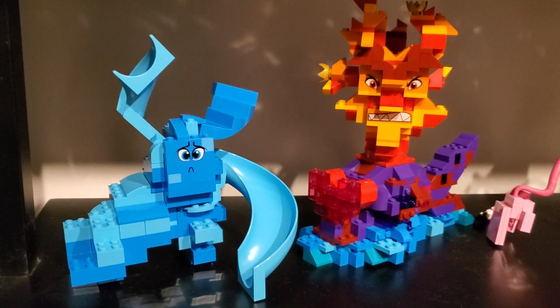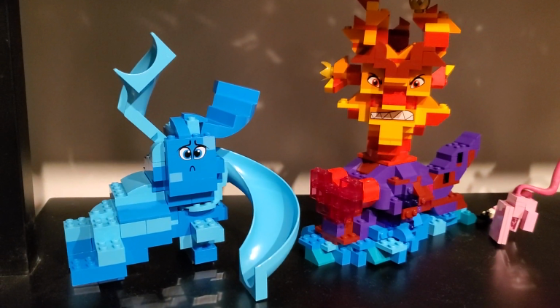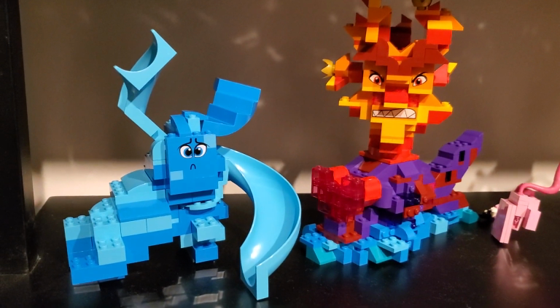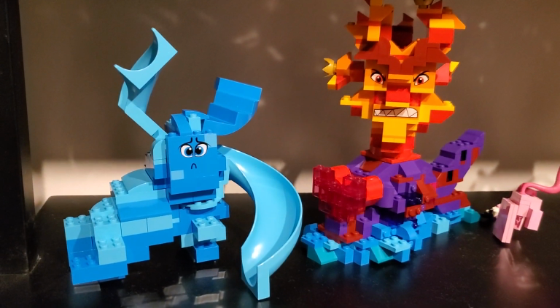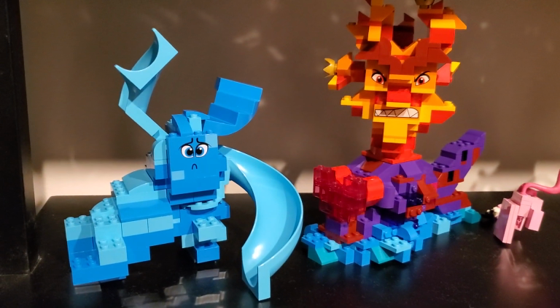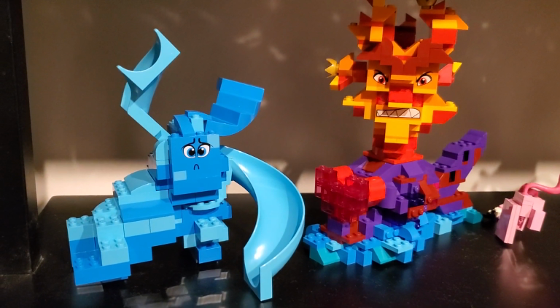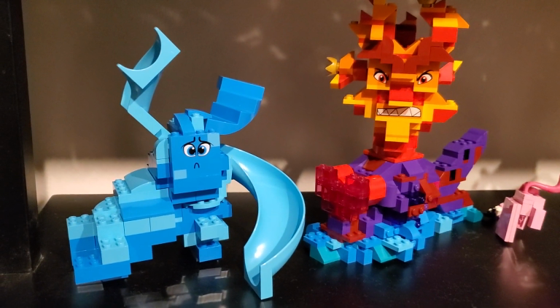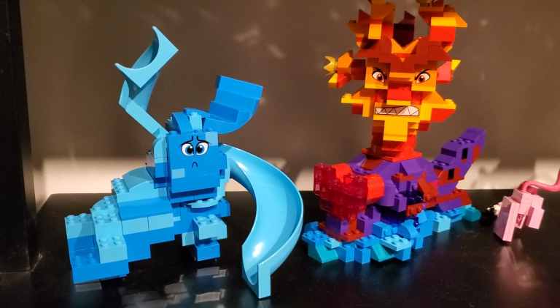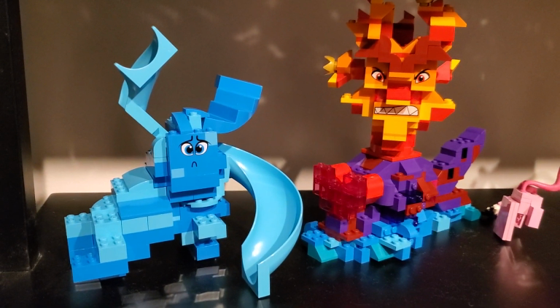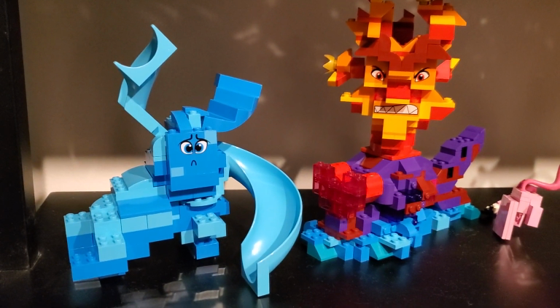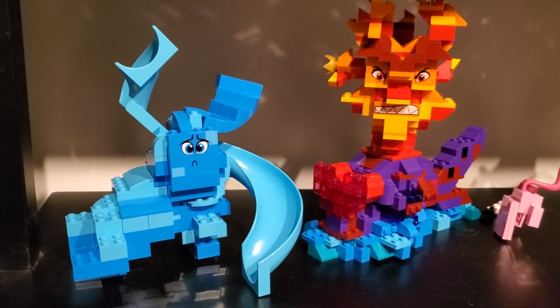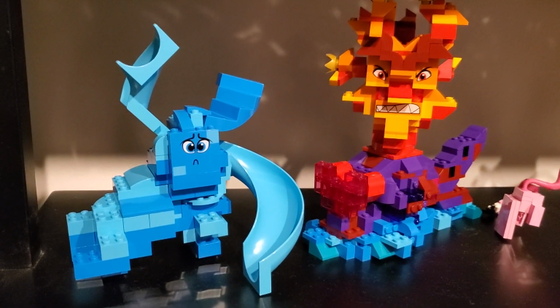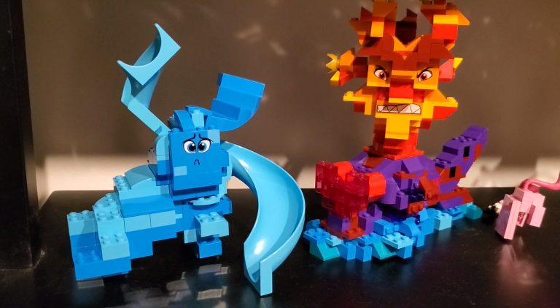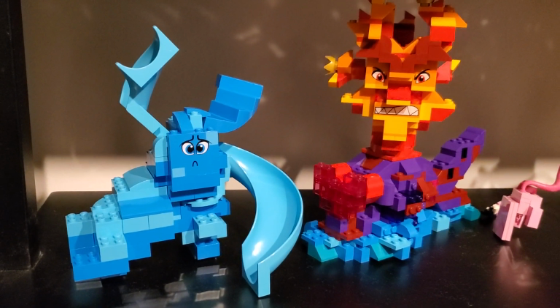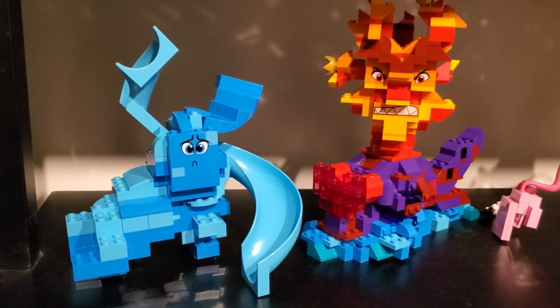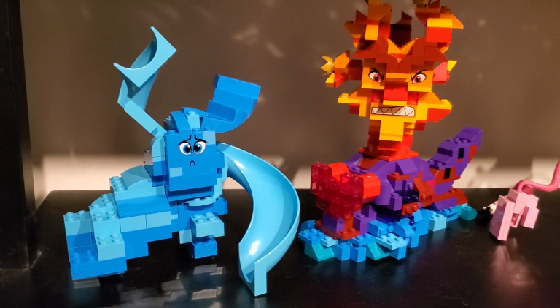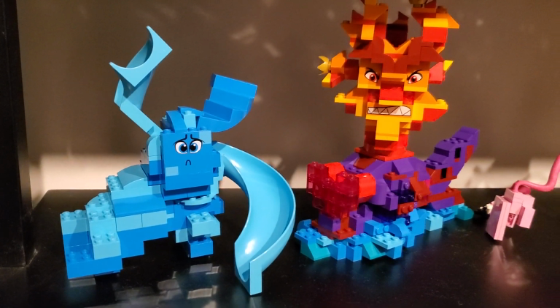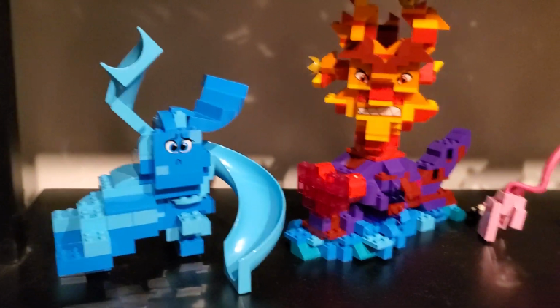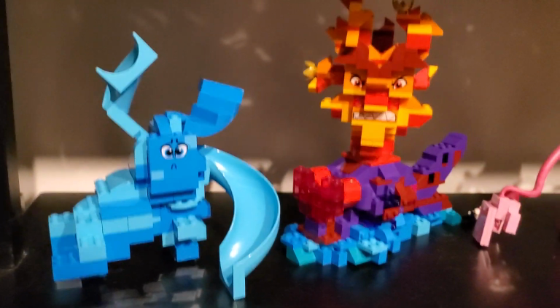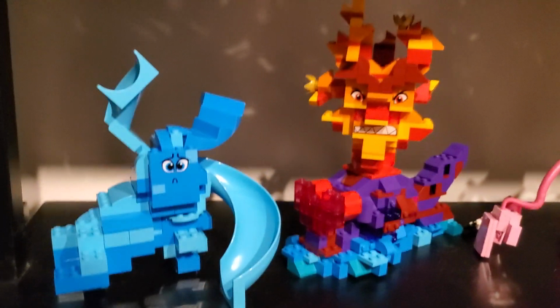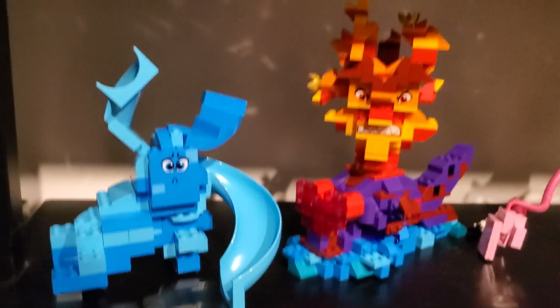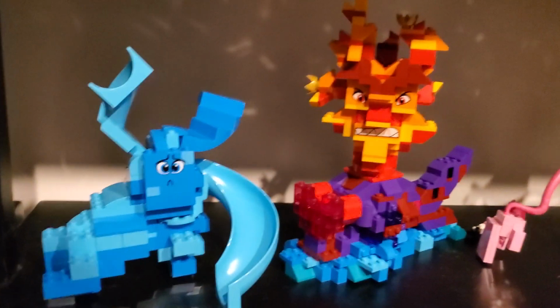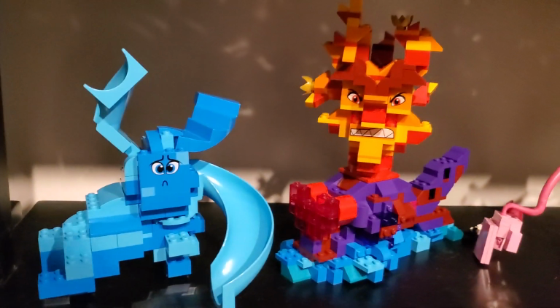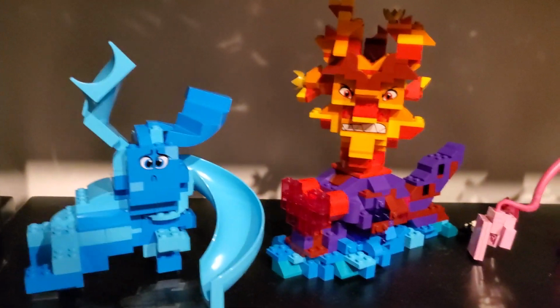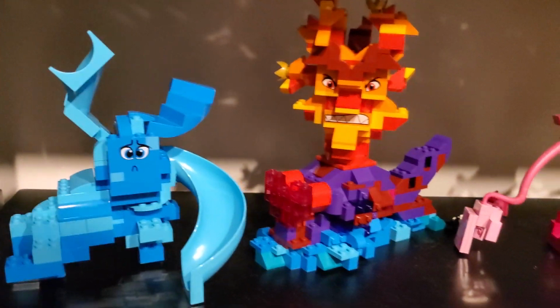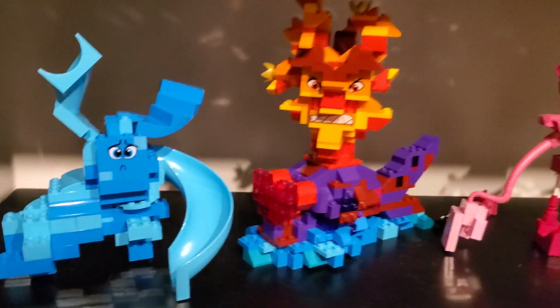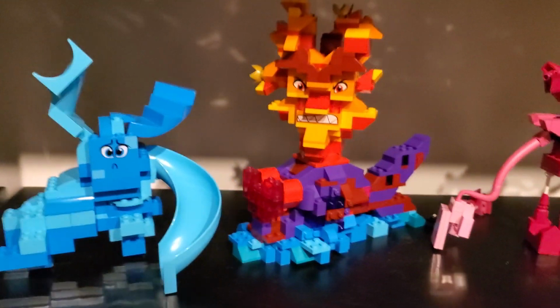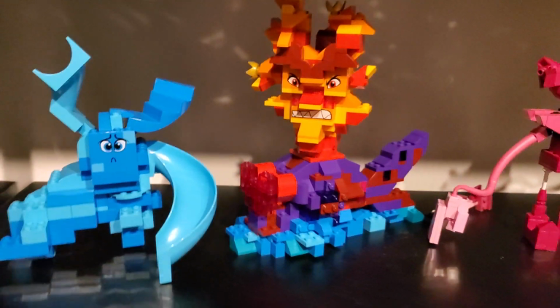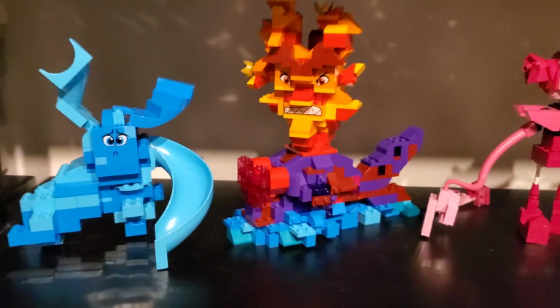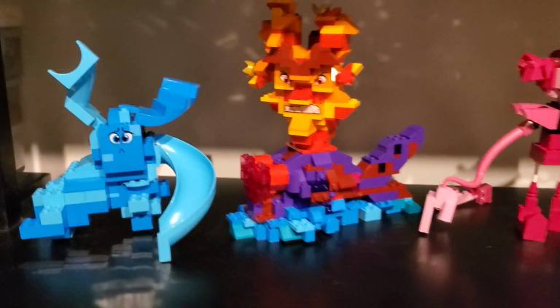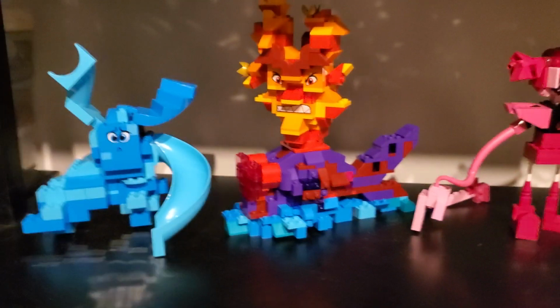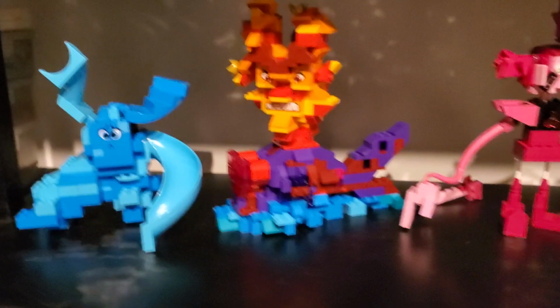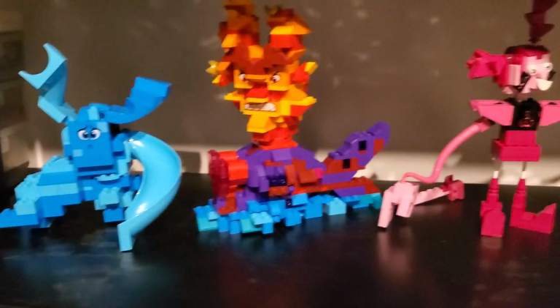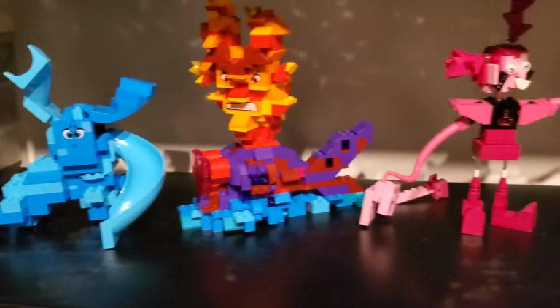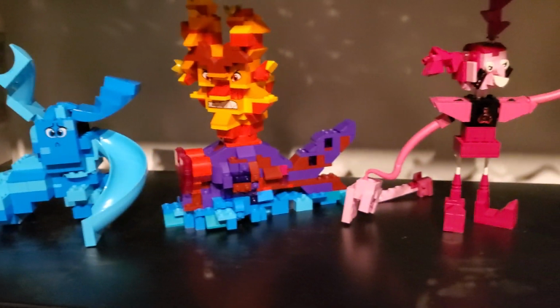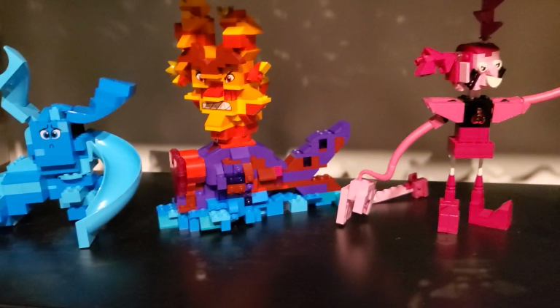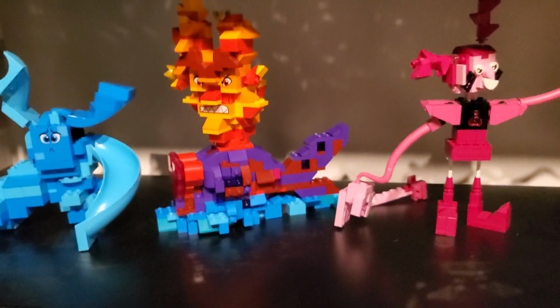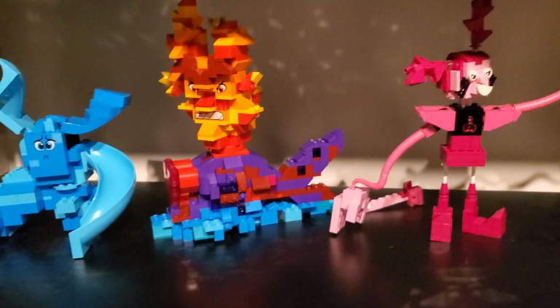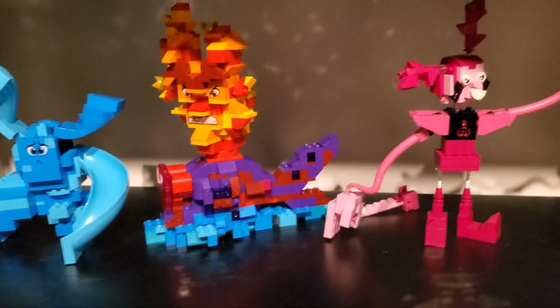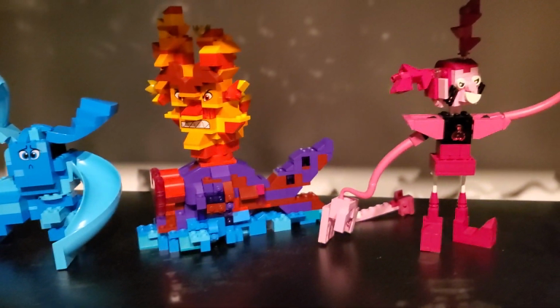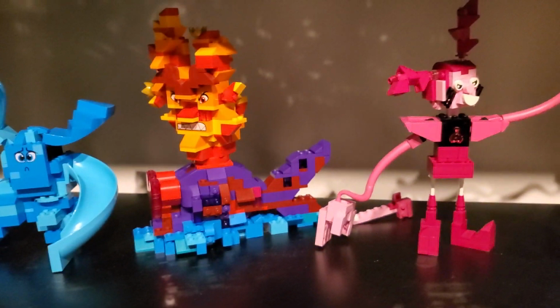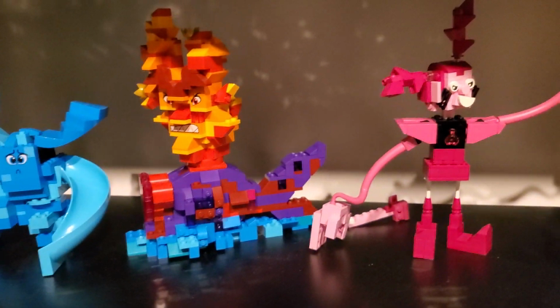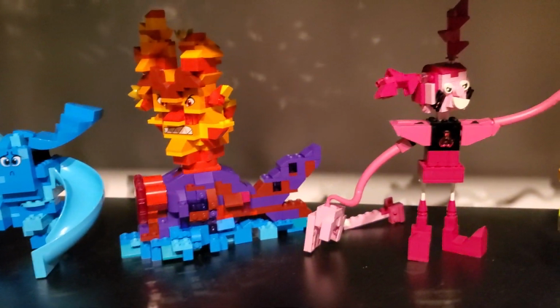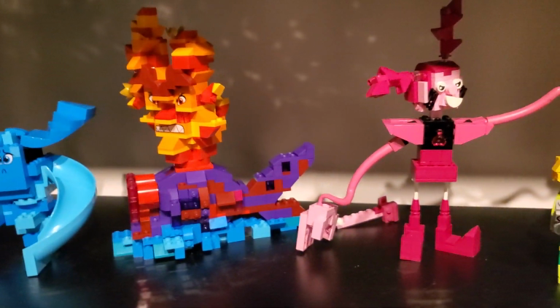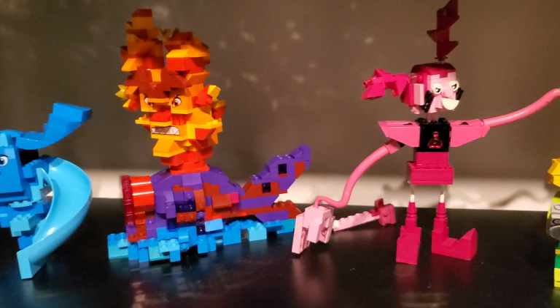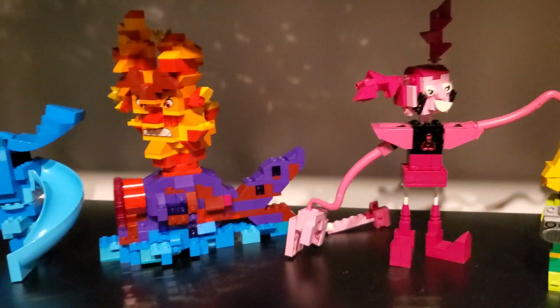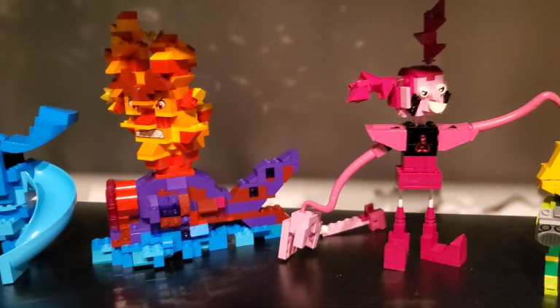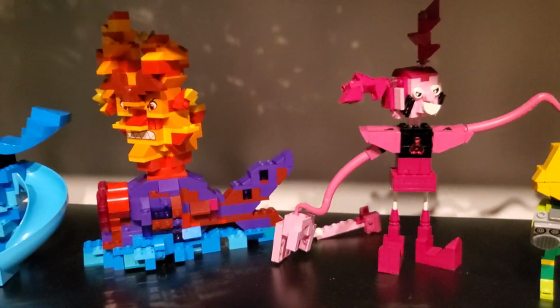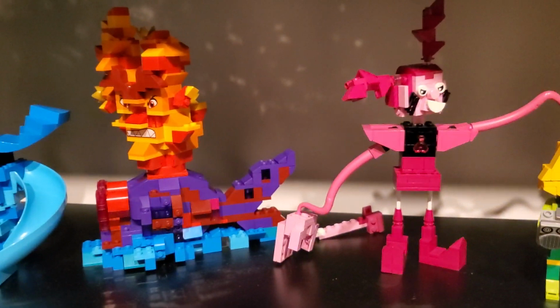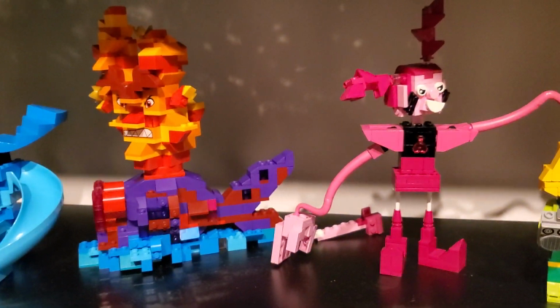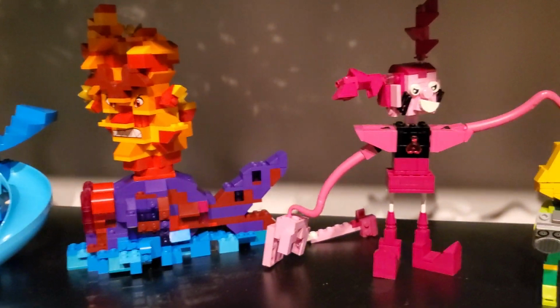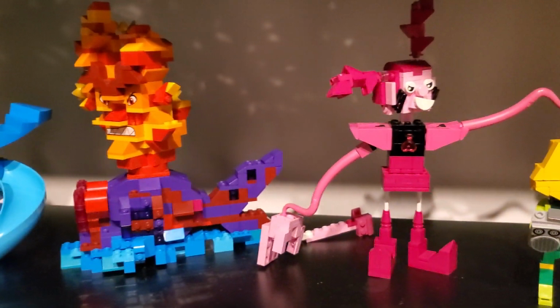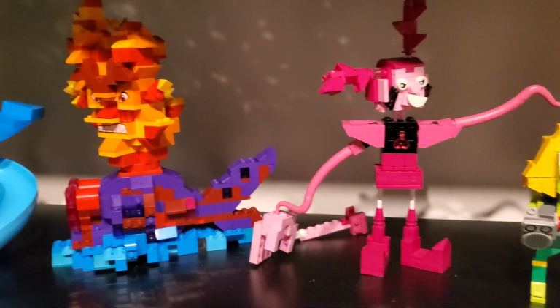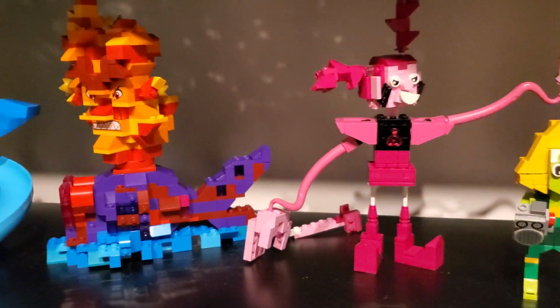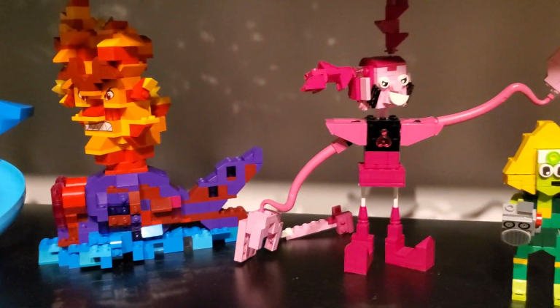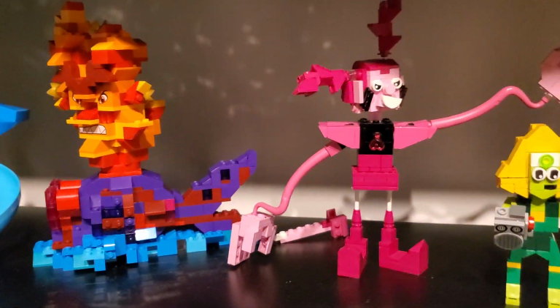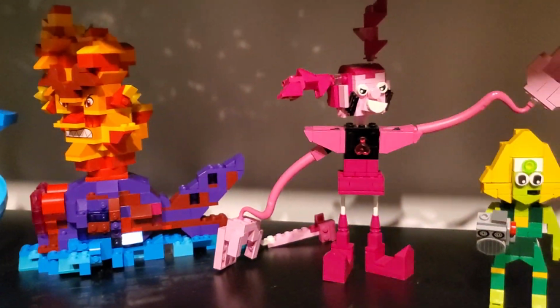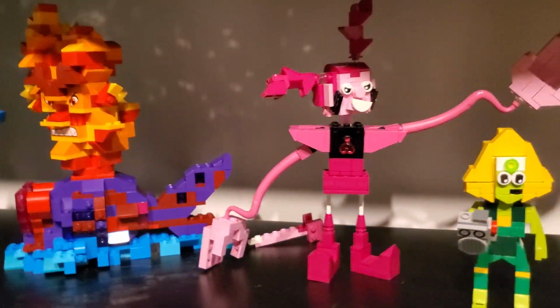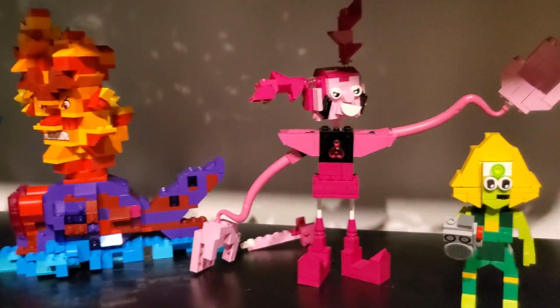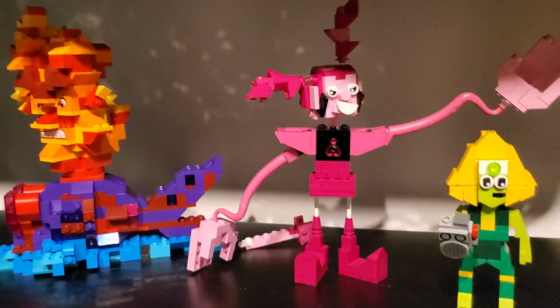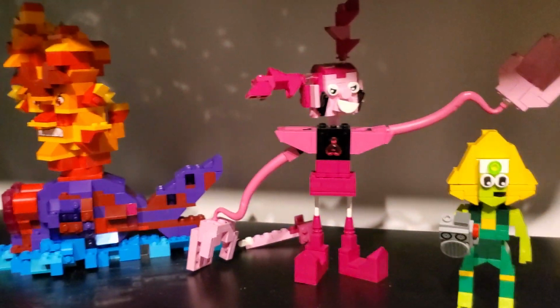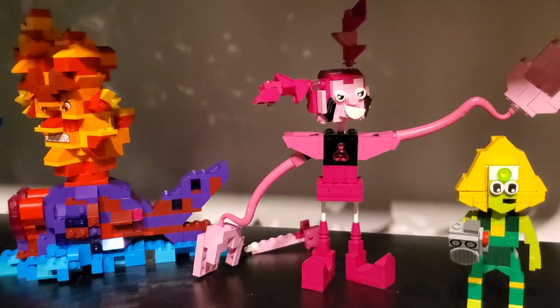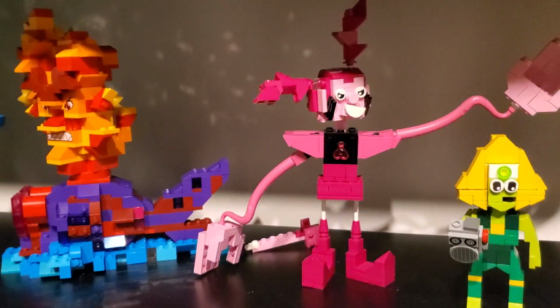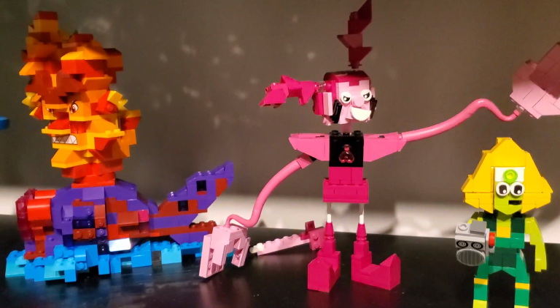Hey! It's Dave from Brick101. Surprise! This is just a short little video. Look at these cool LEGO sculptures.